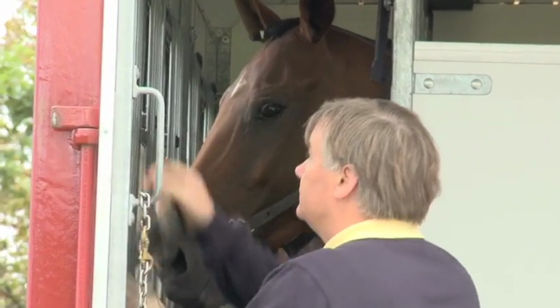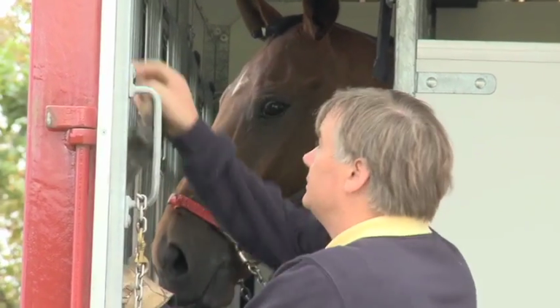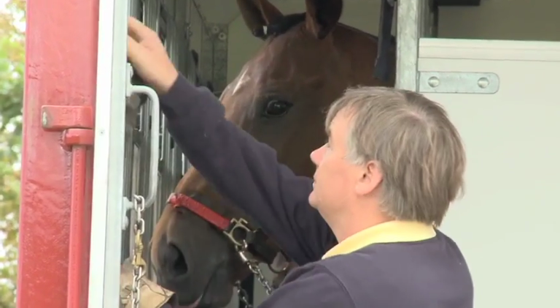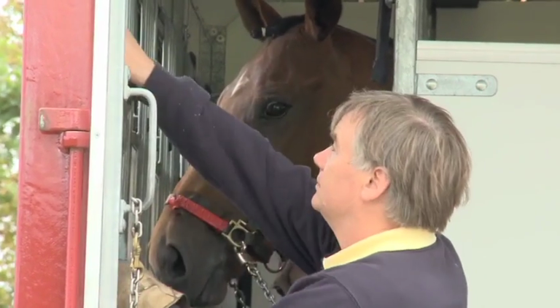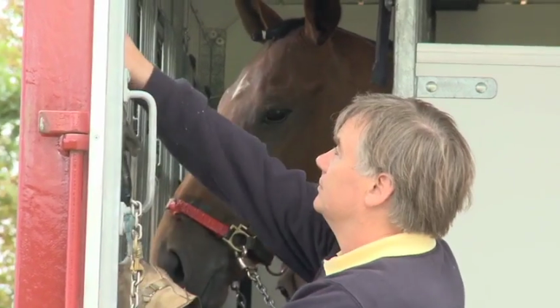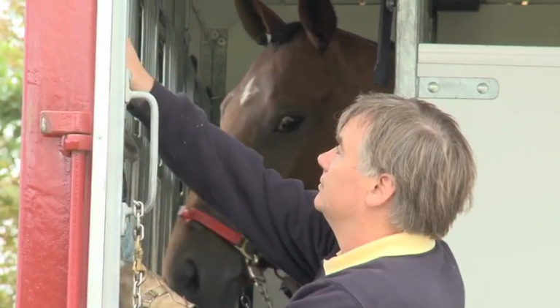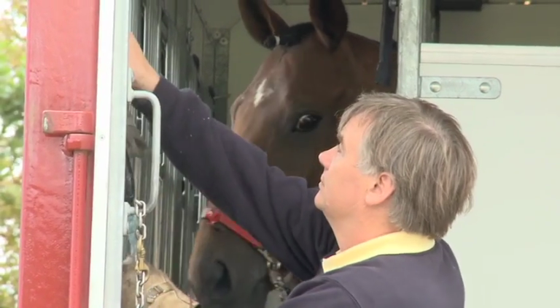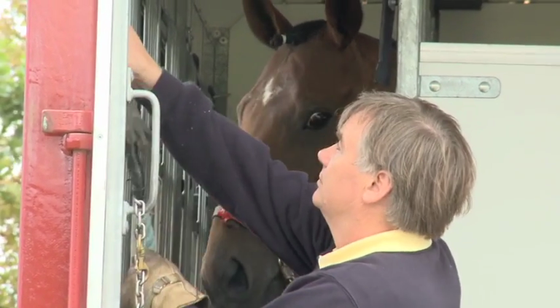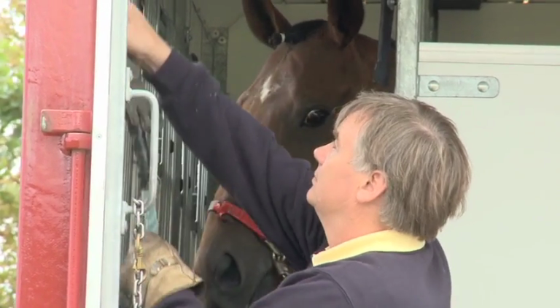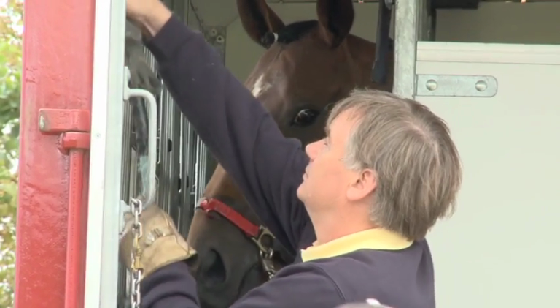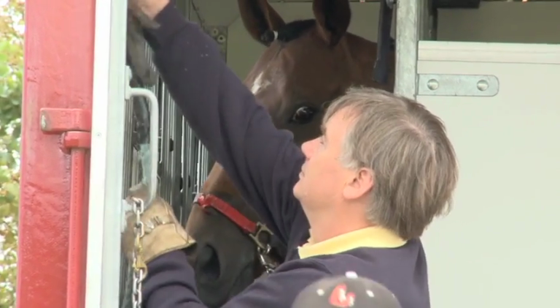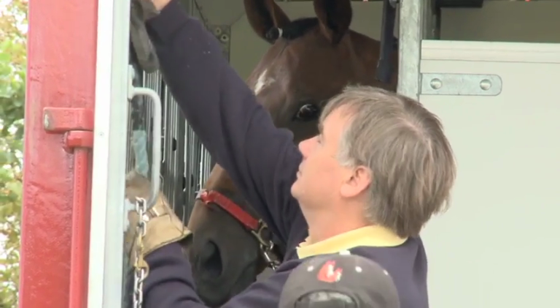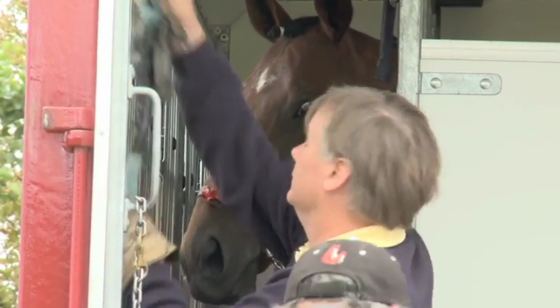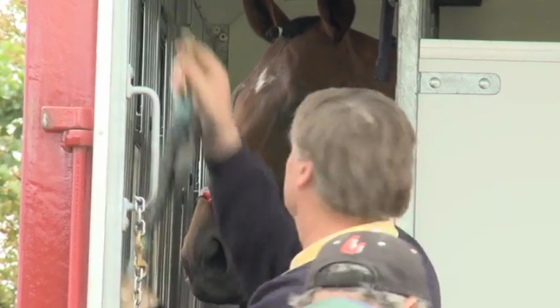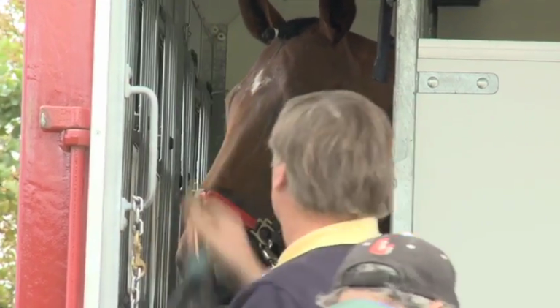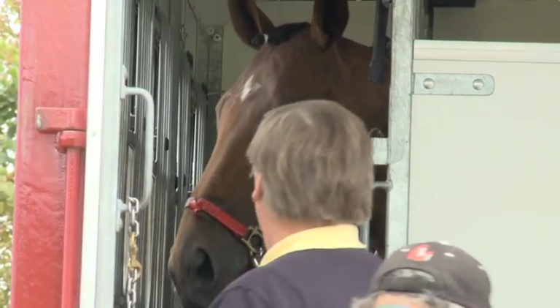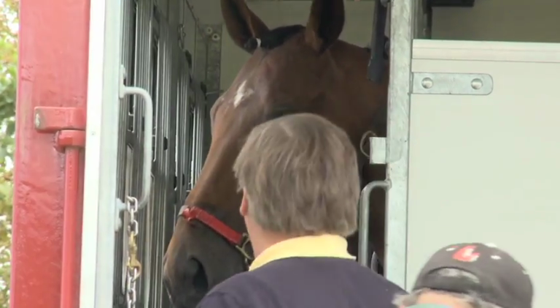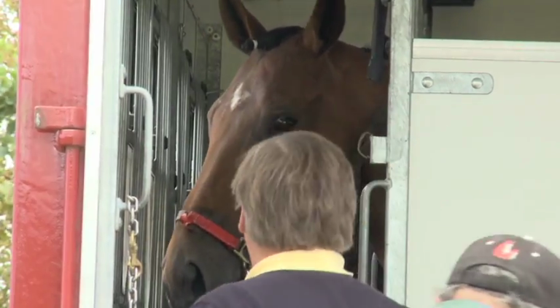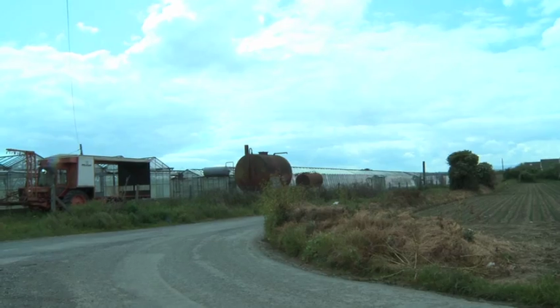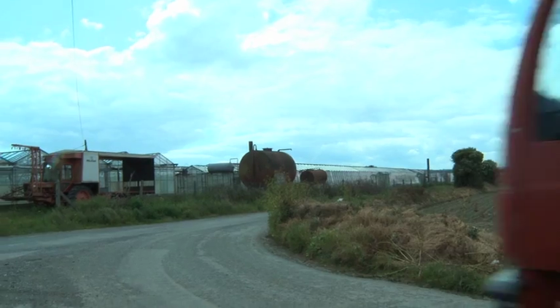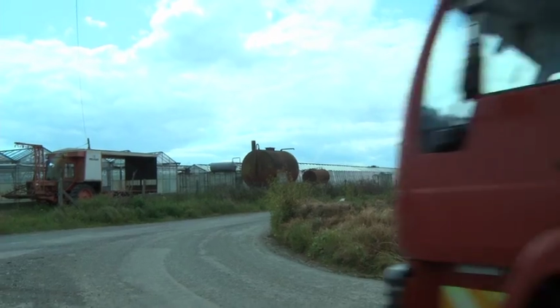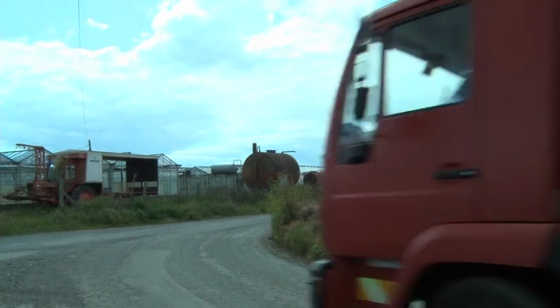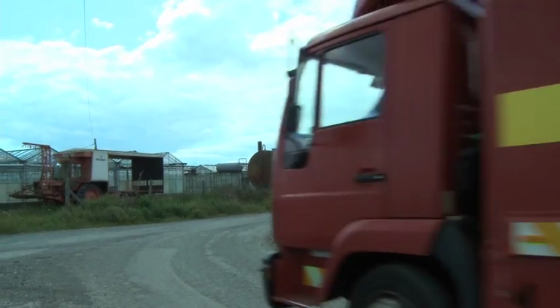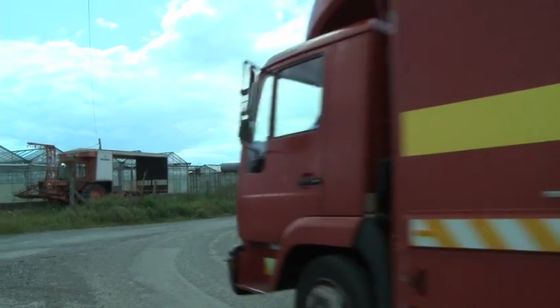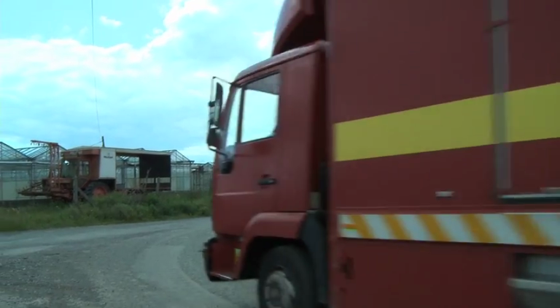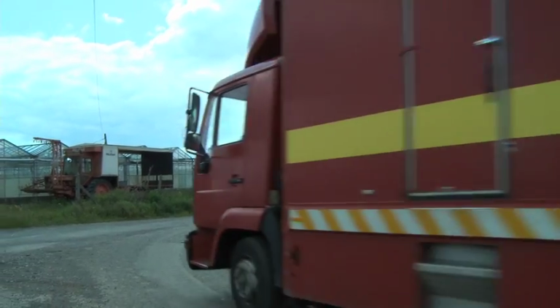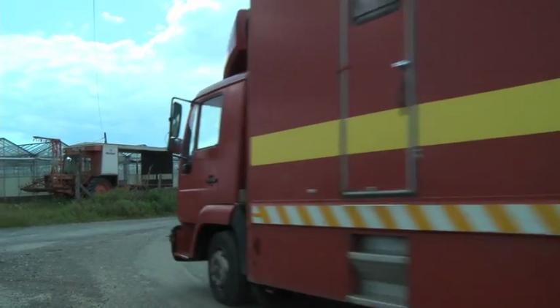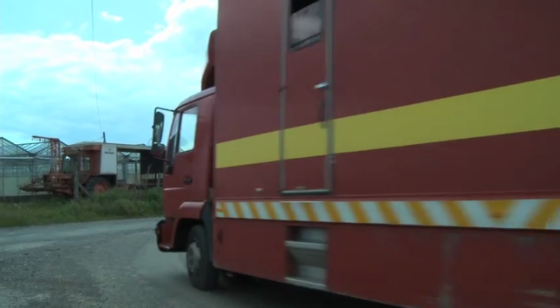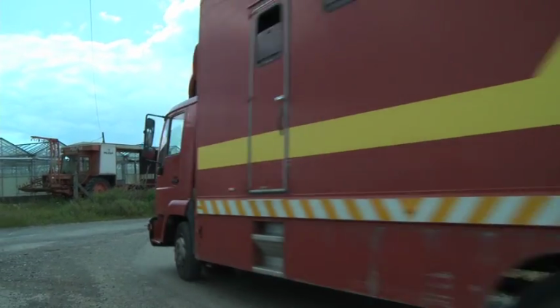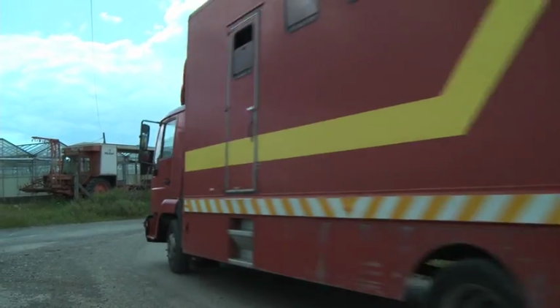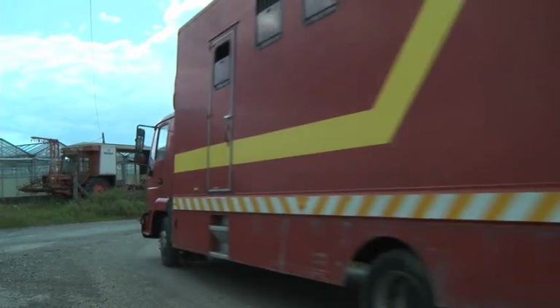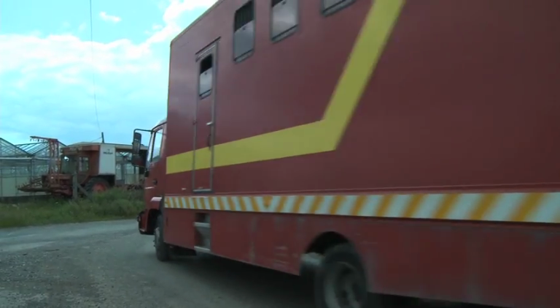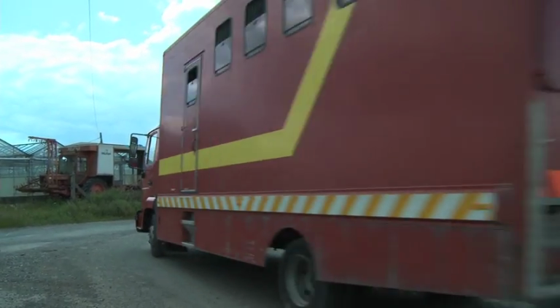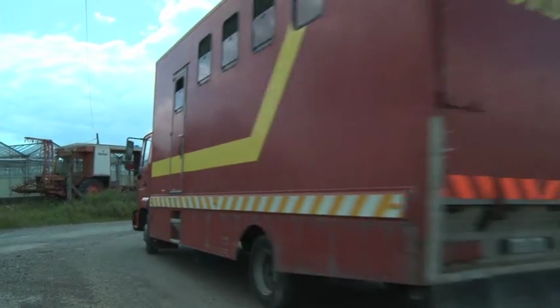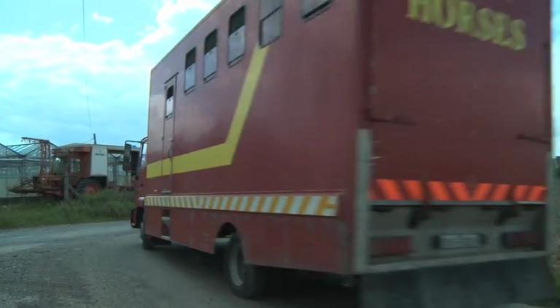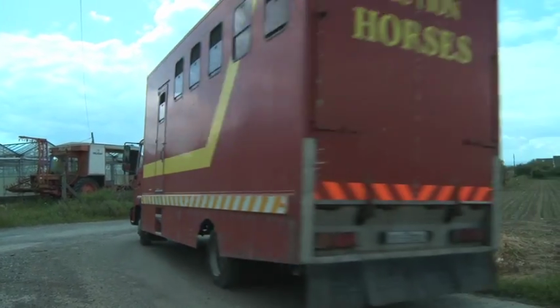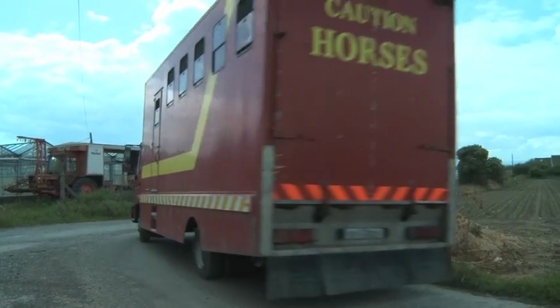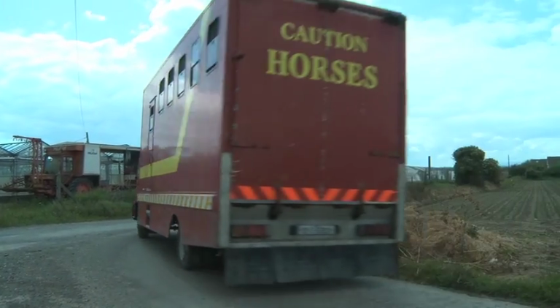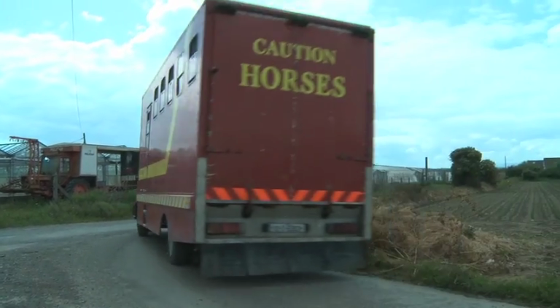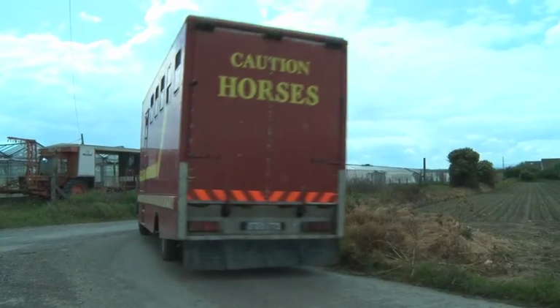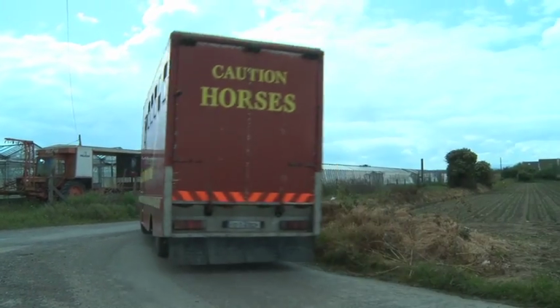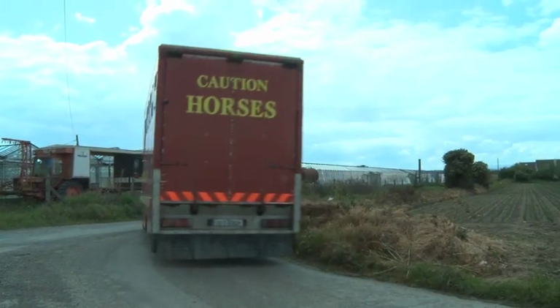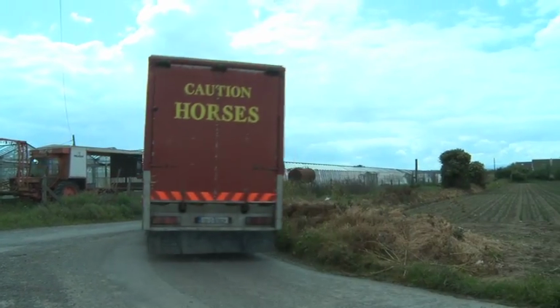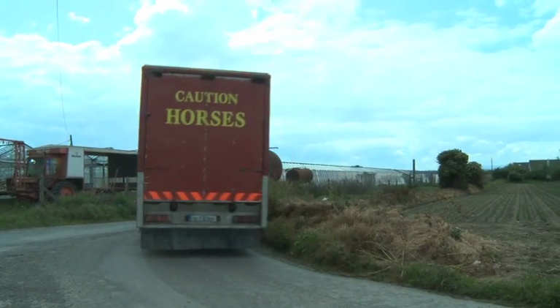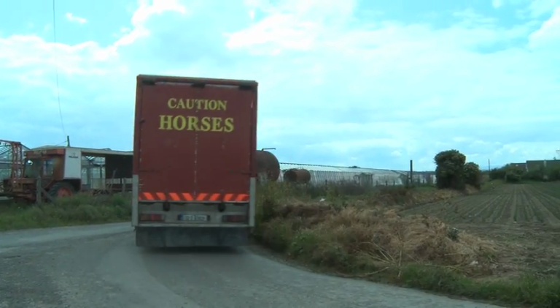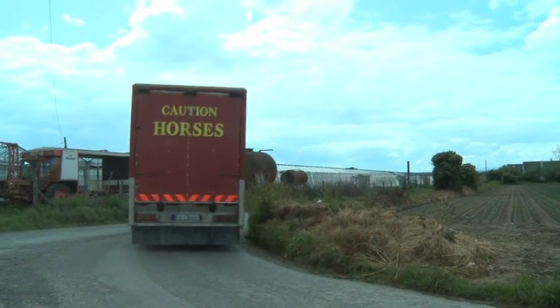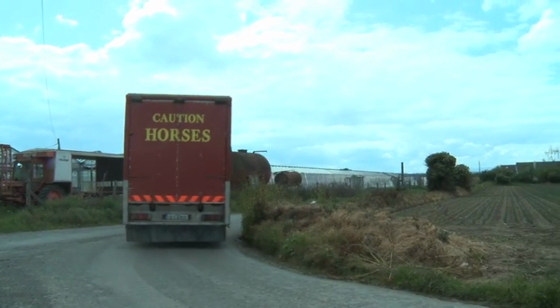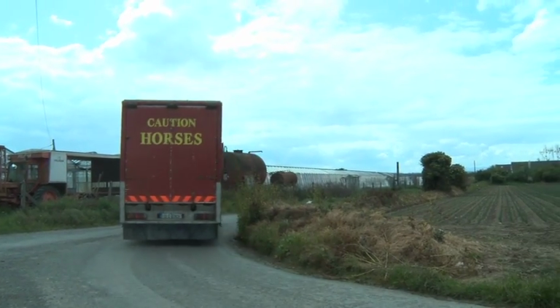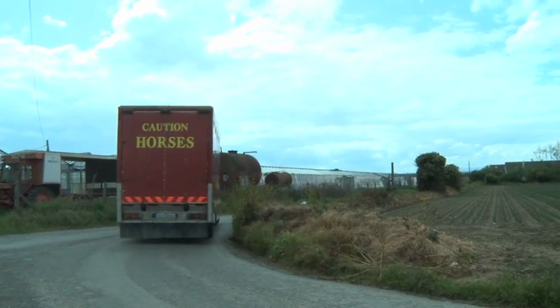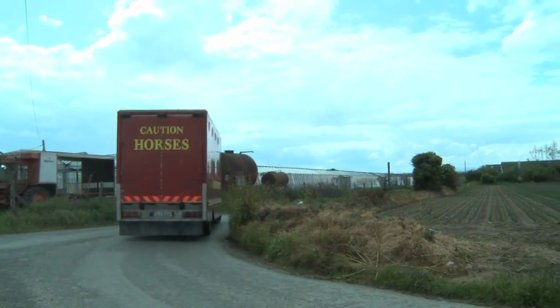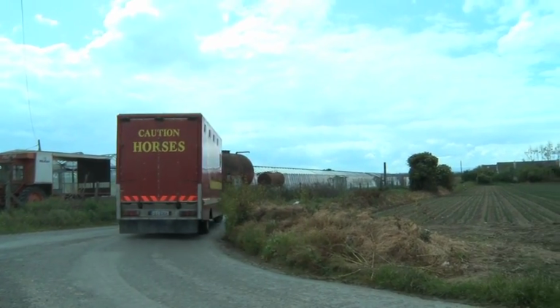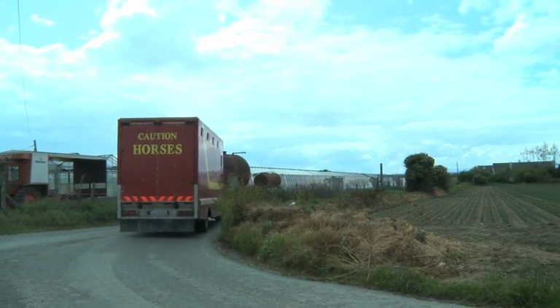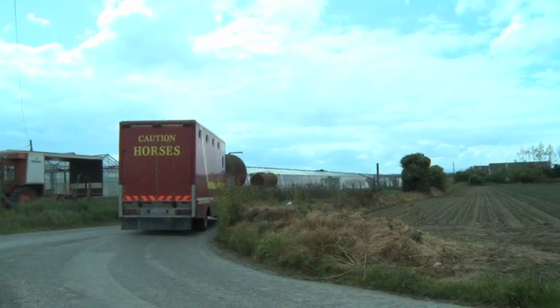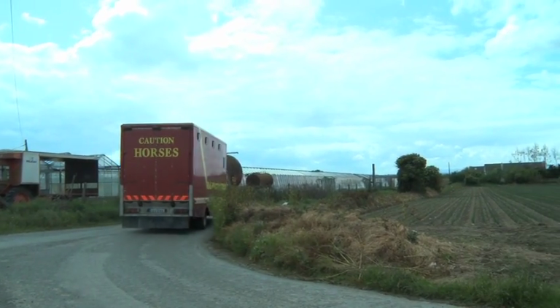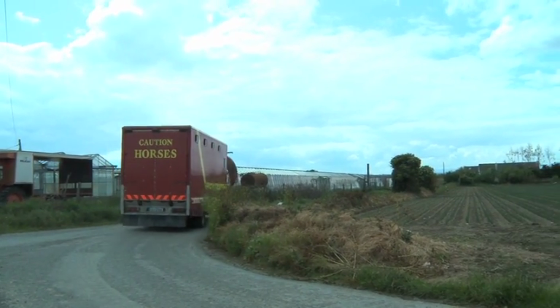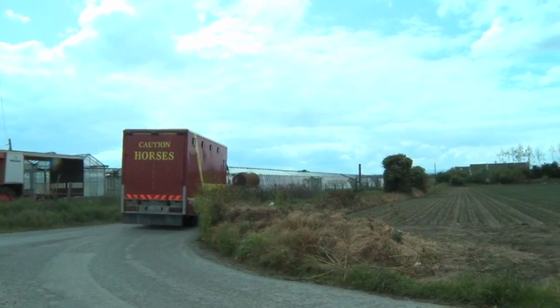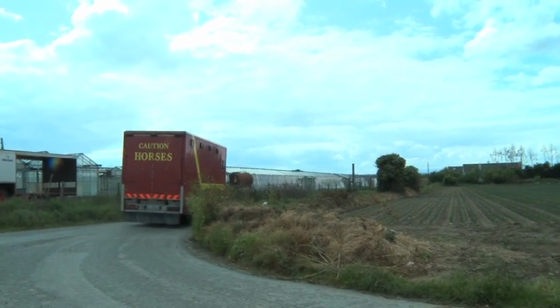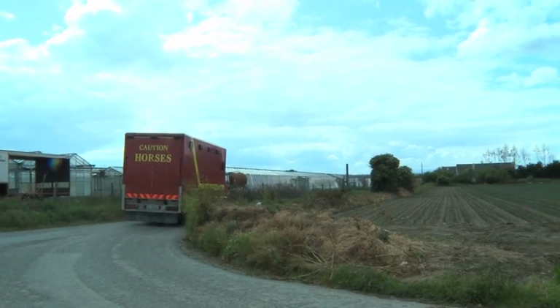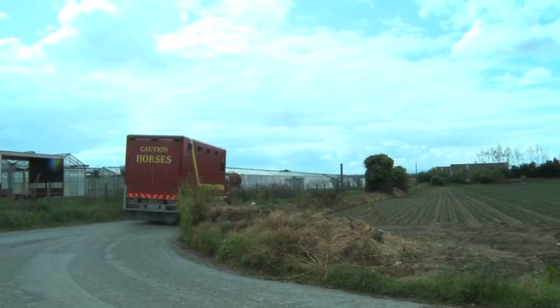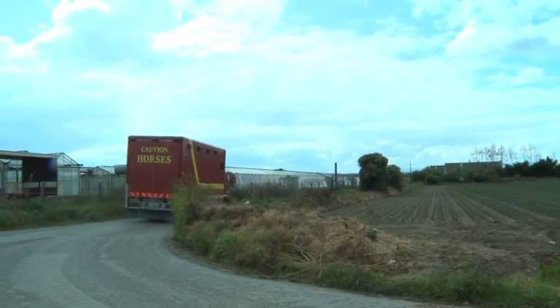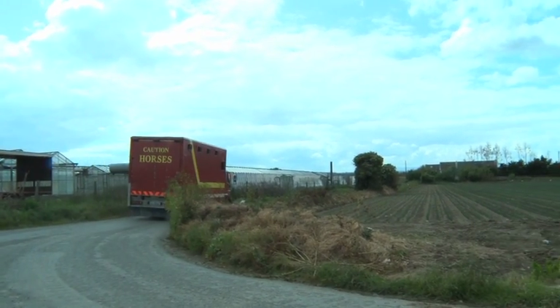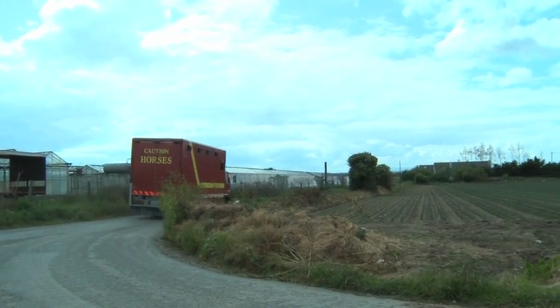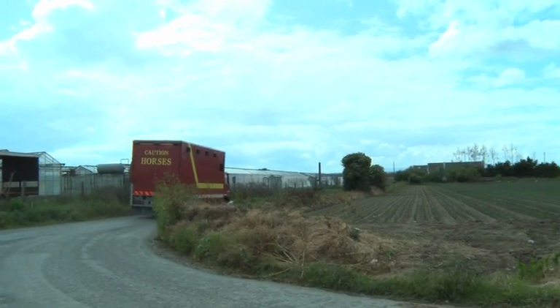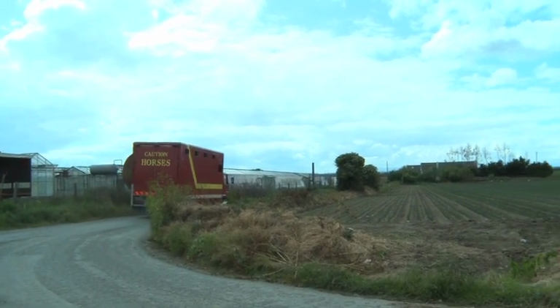On race day, some horses have a longer journey than others, depending on what part of the country they are coming from, so plenty of time is given for travel.